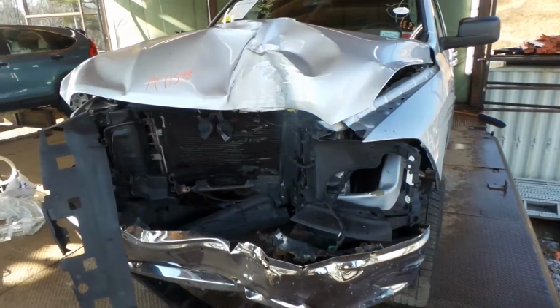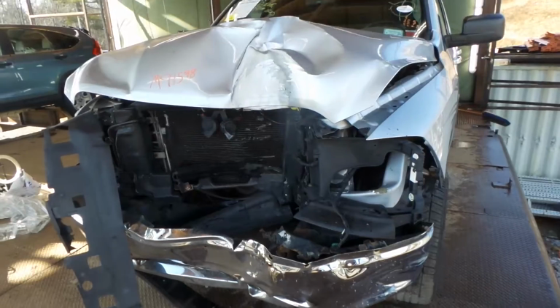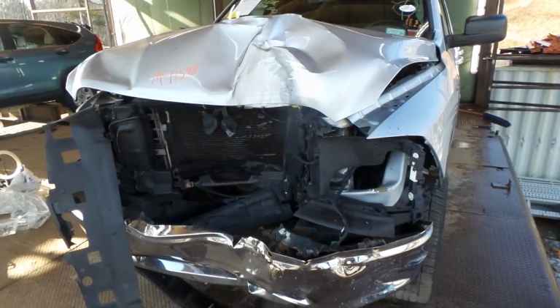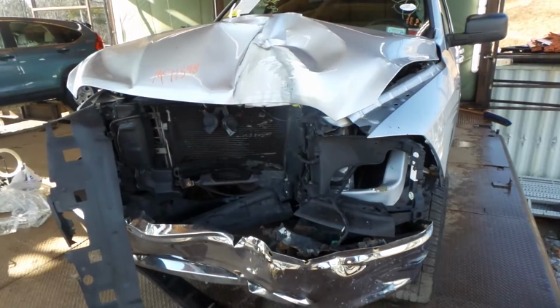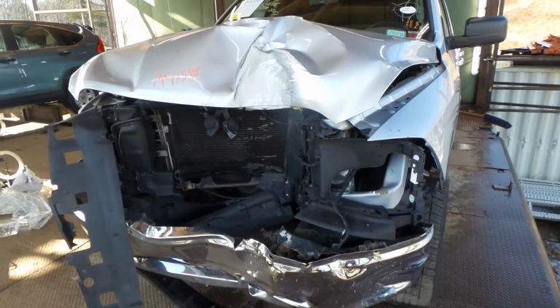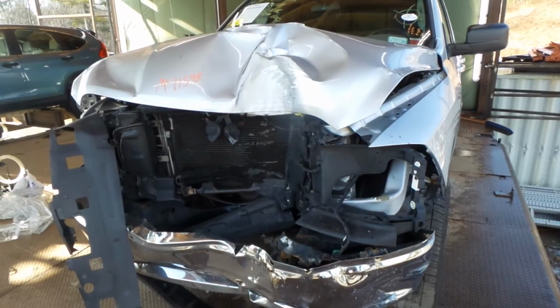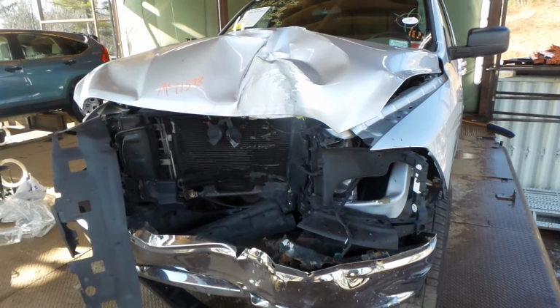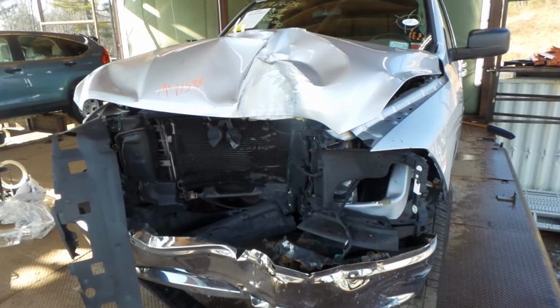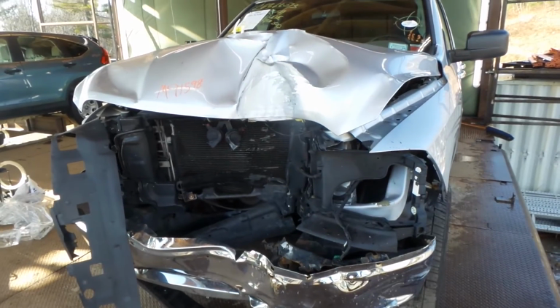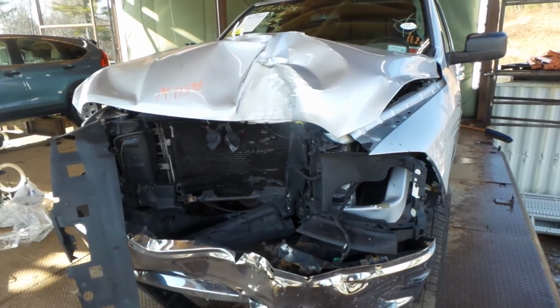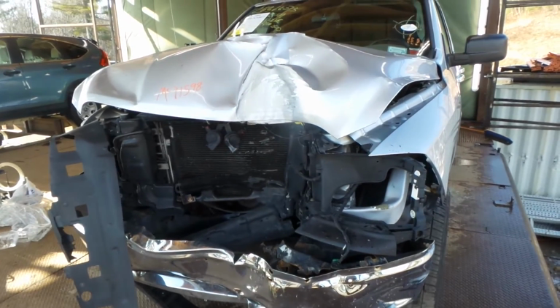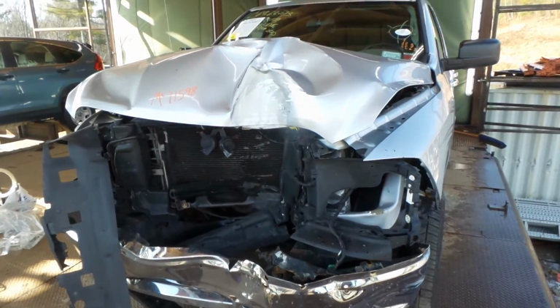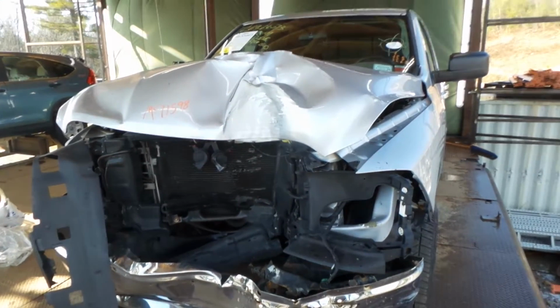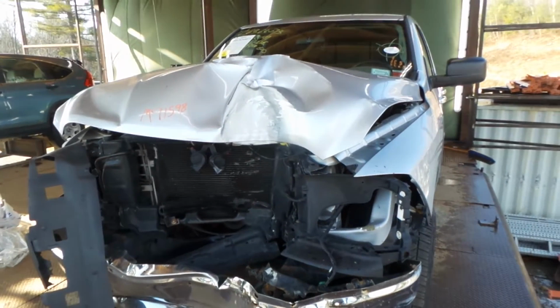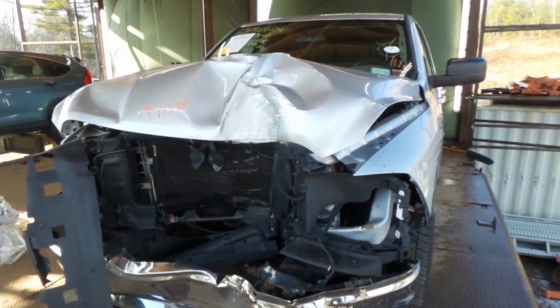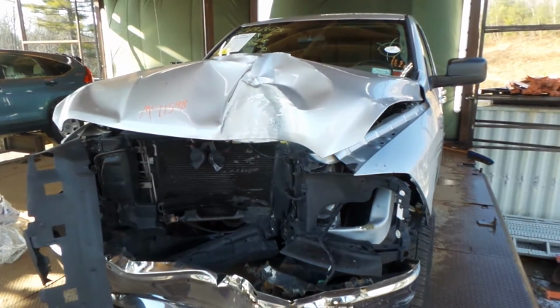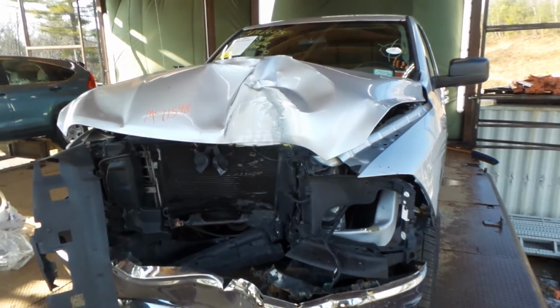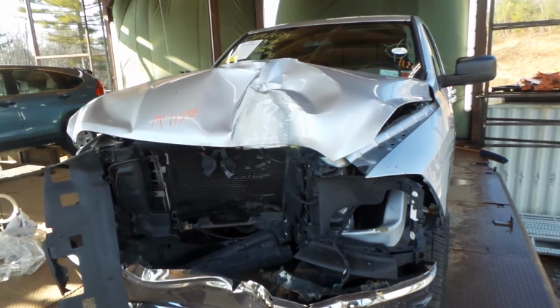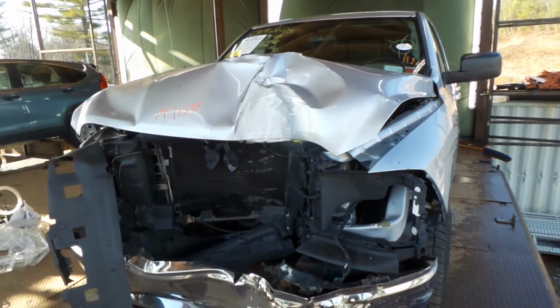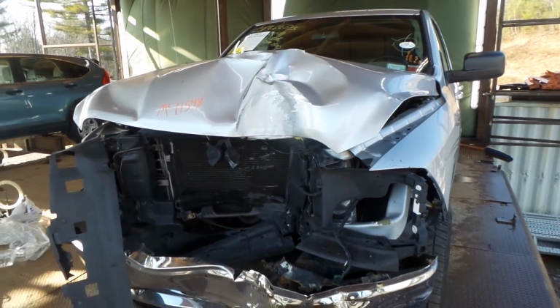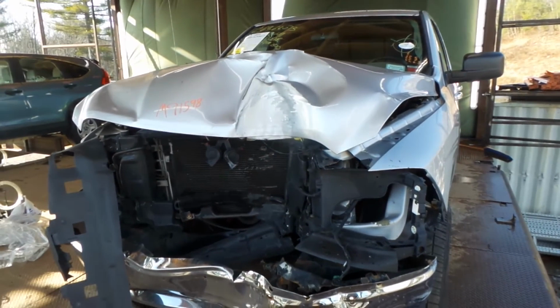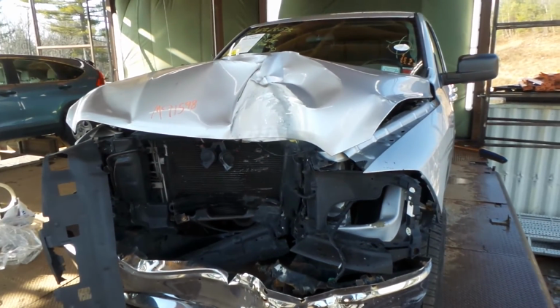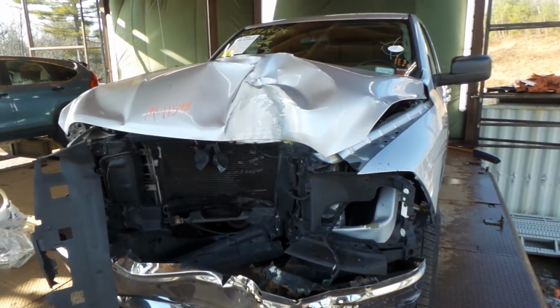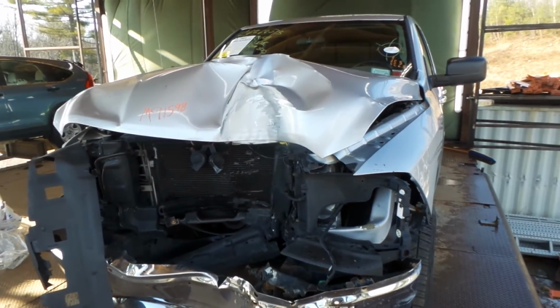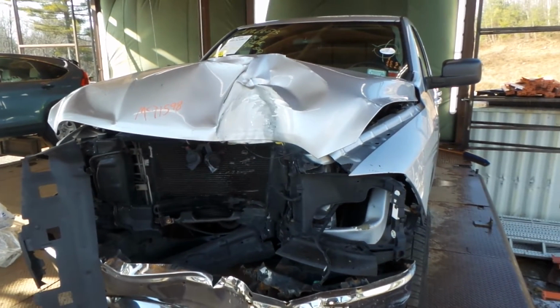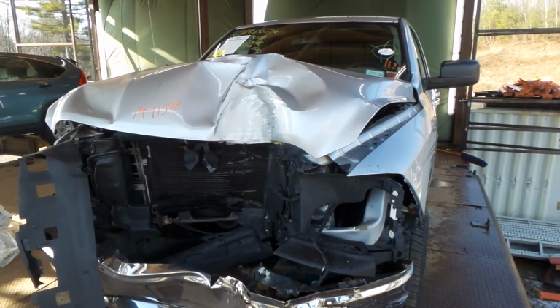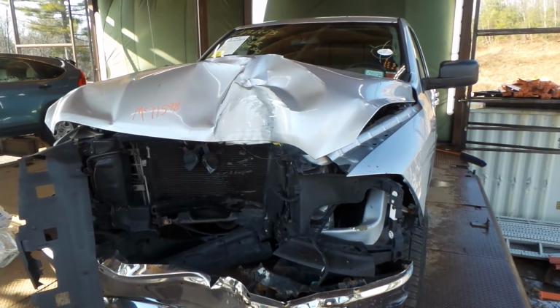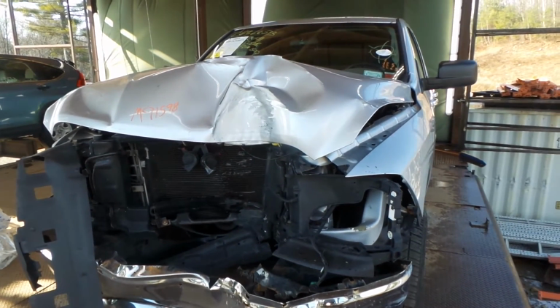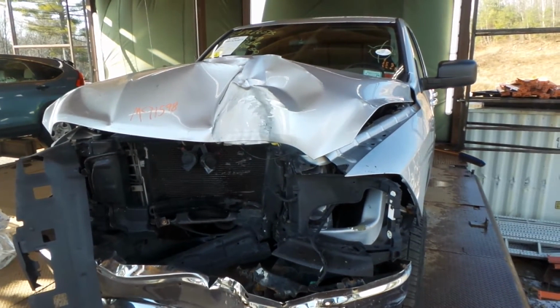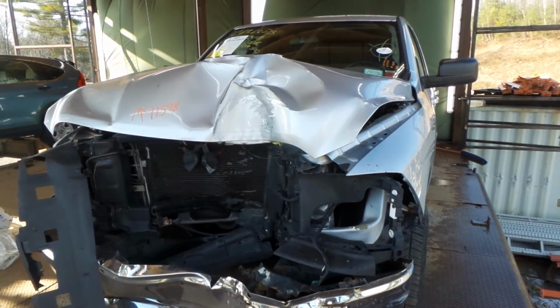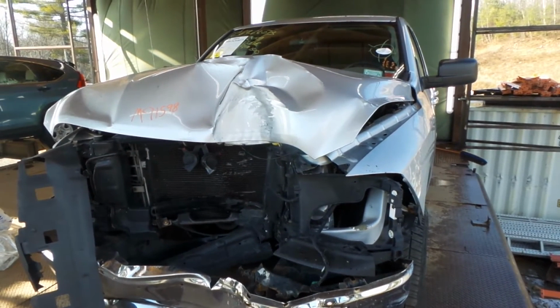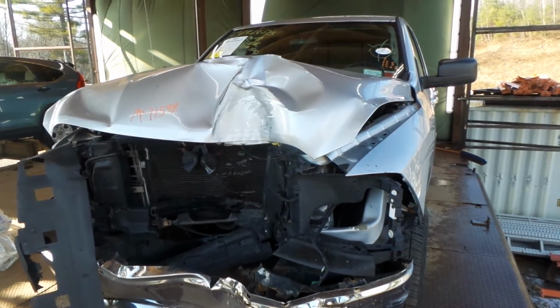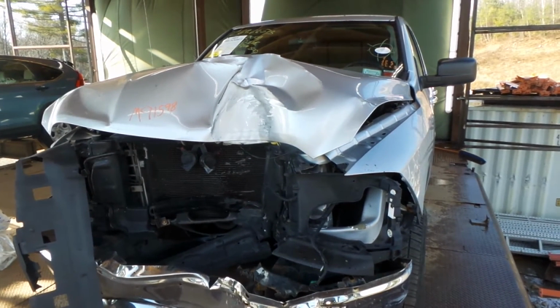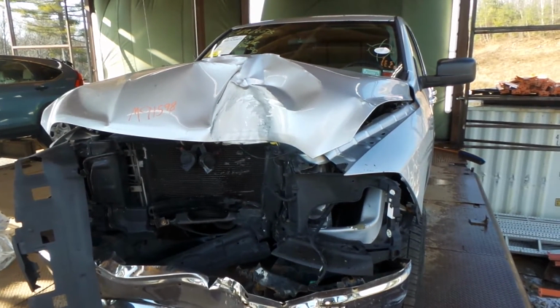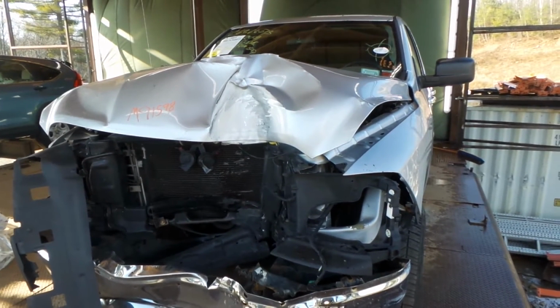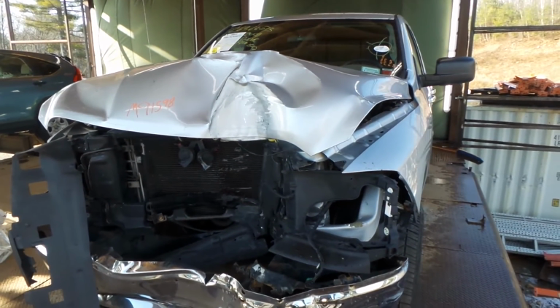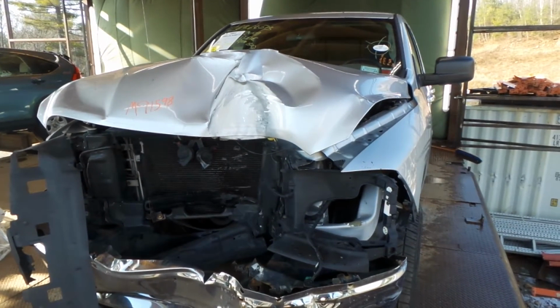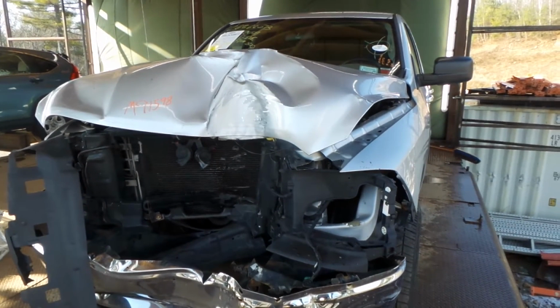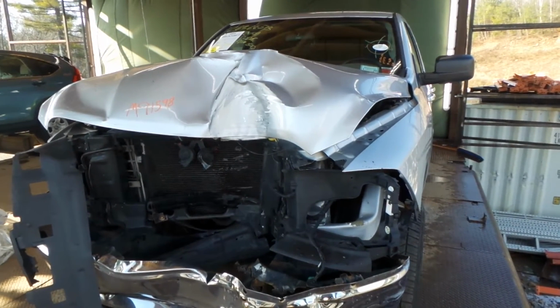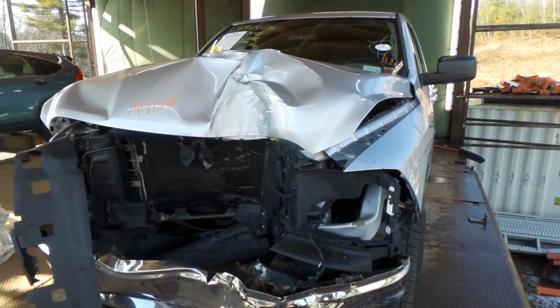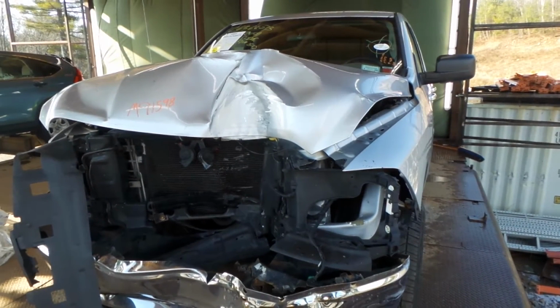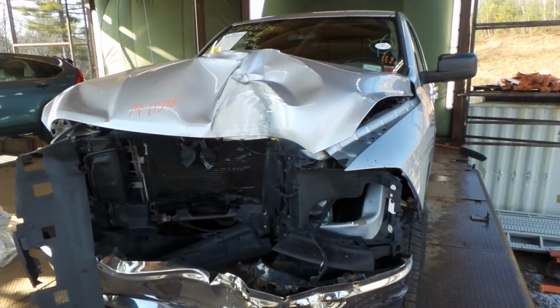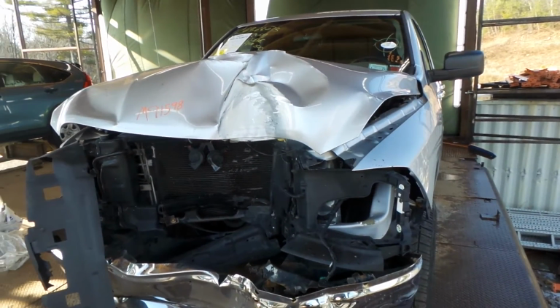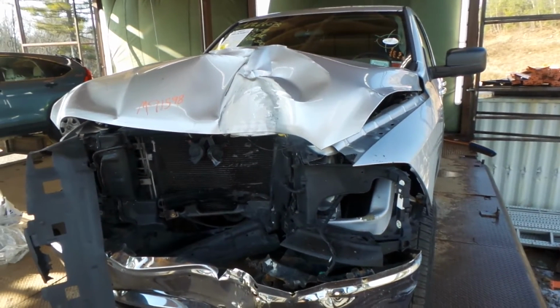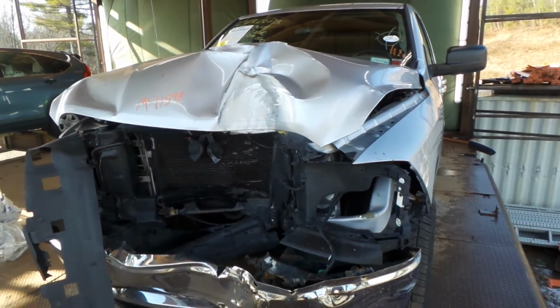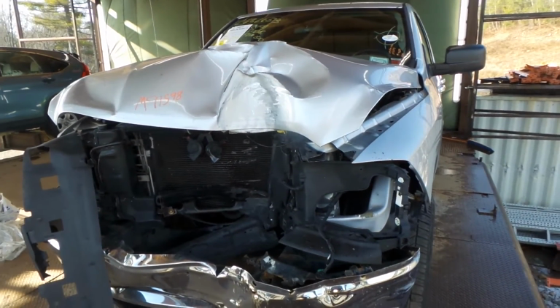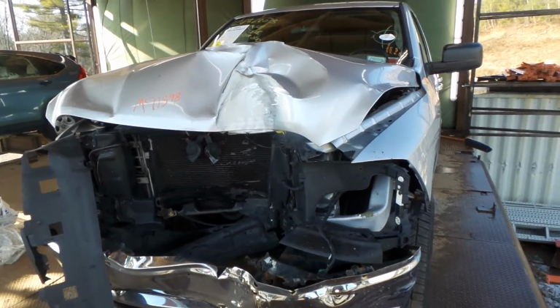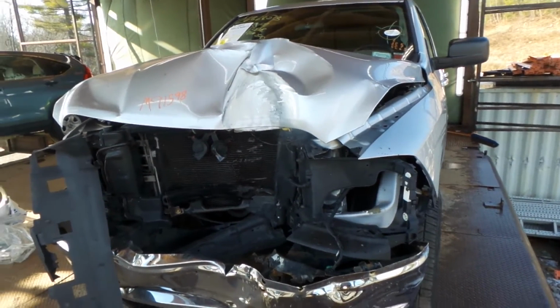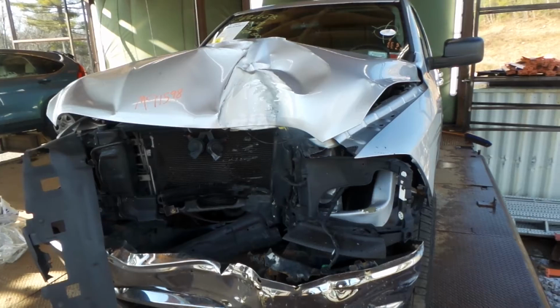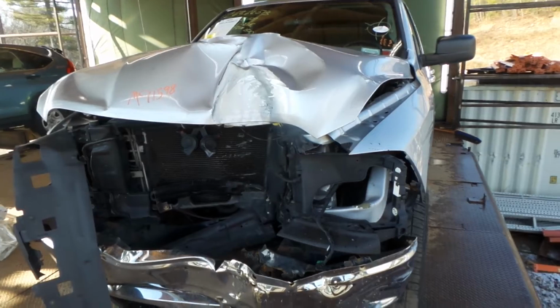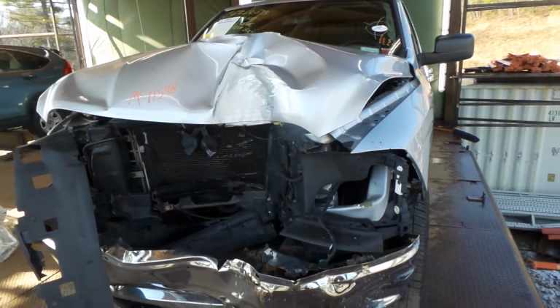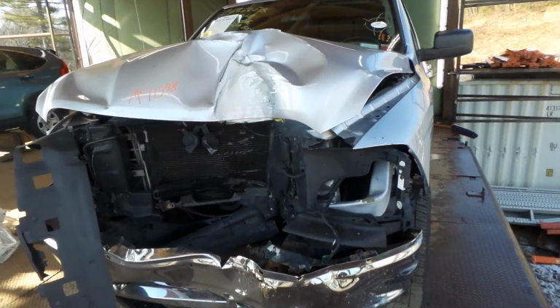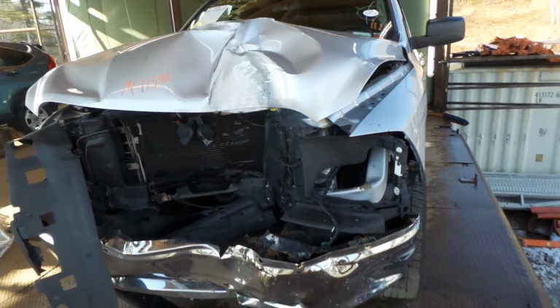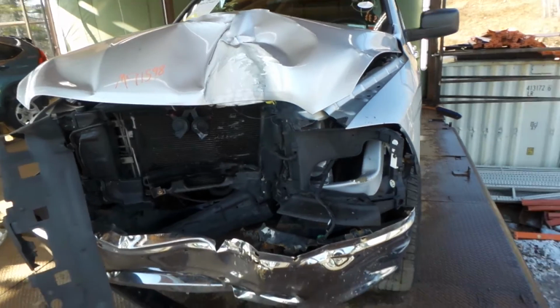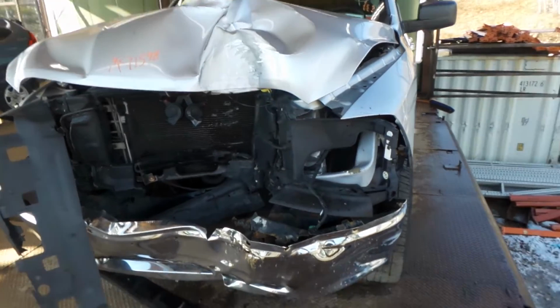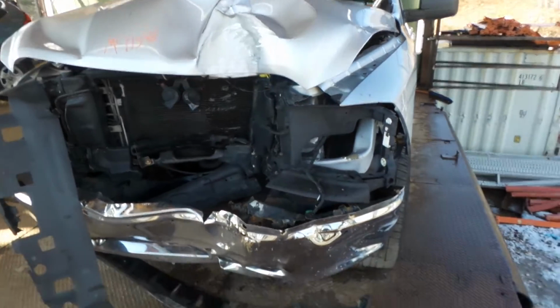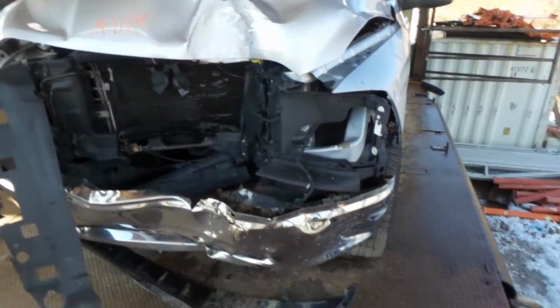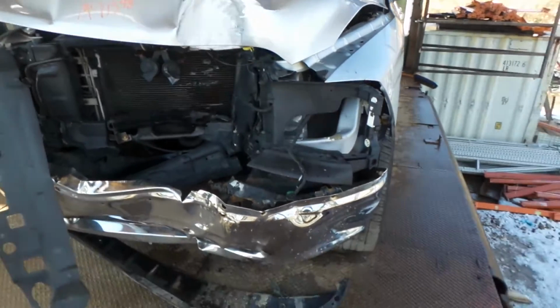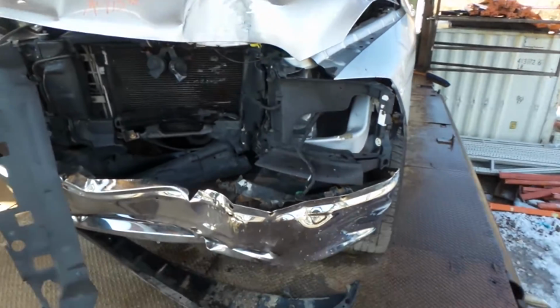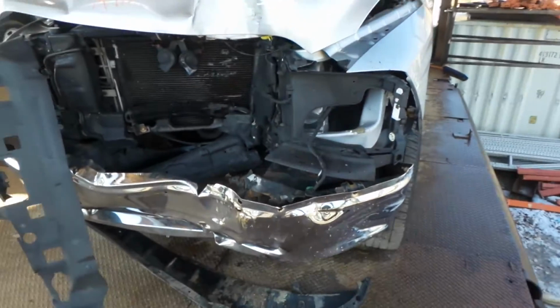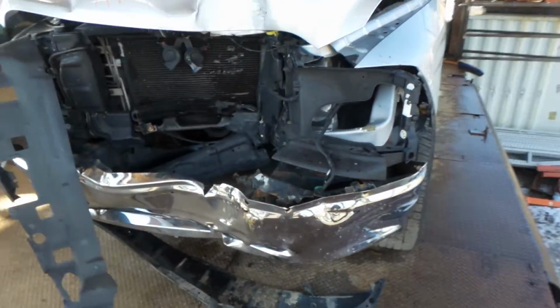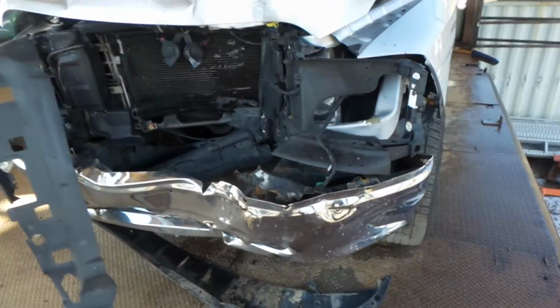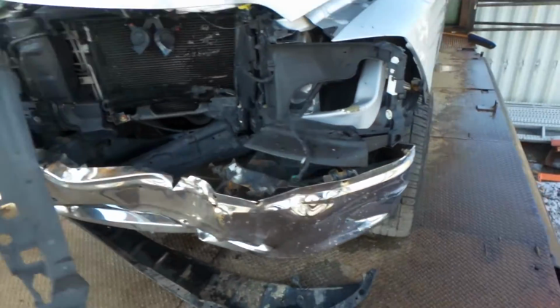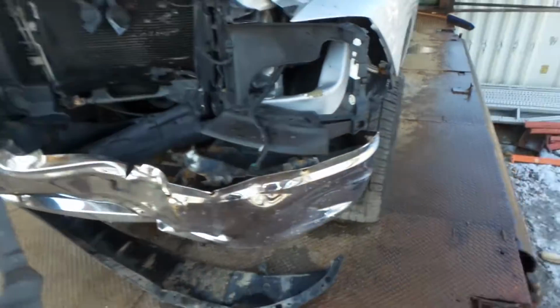This is Kyle with New England Auto and Truck Recyclers. We're partnering on a 2009 Ram, stock number M91598. It's got 62K.